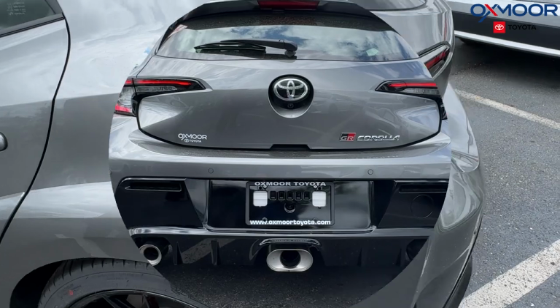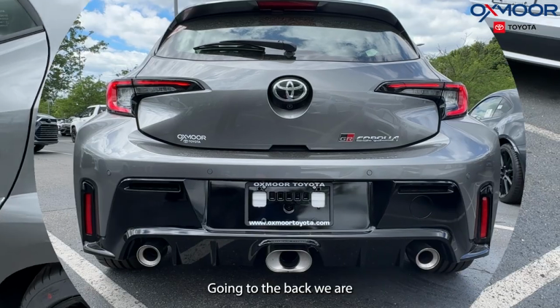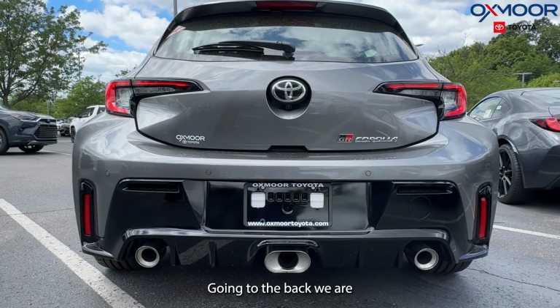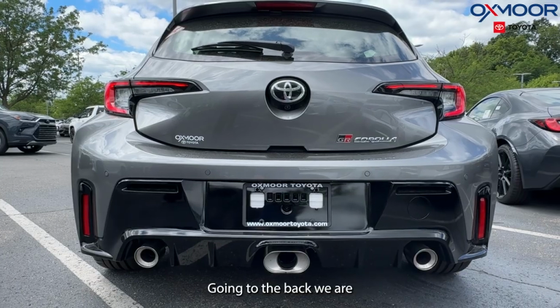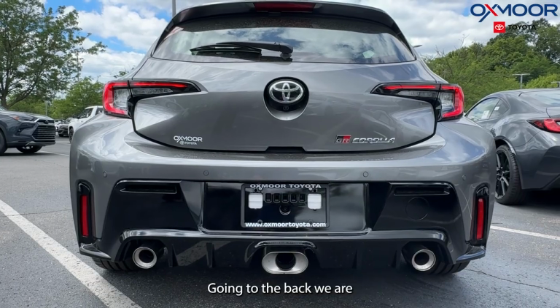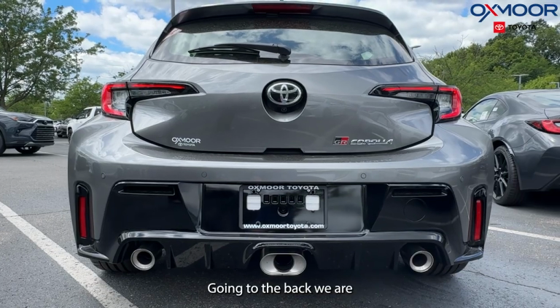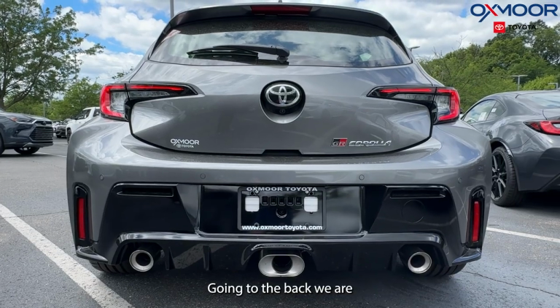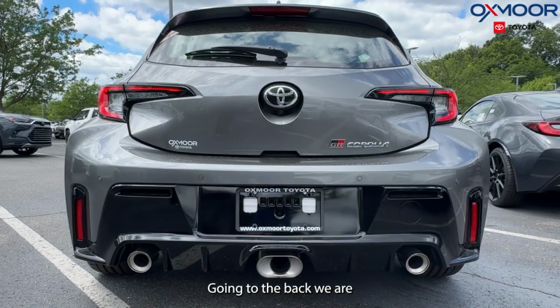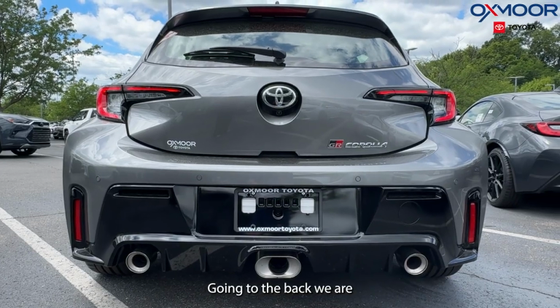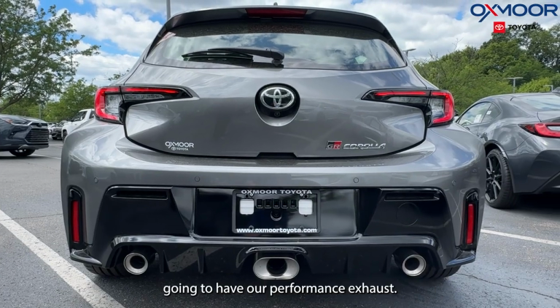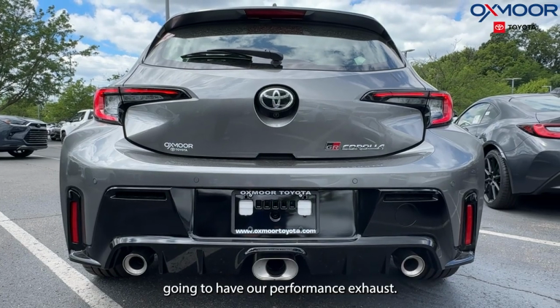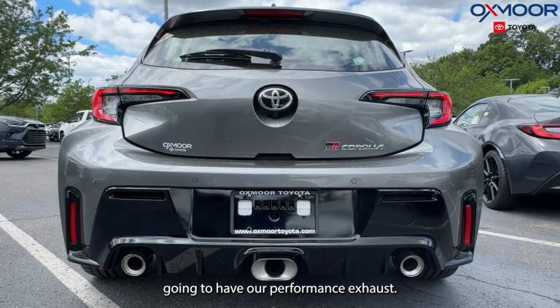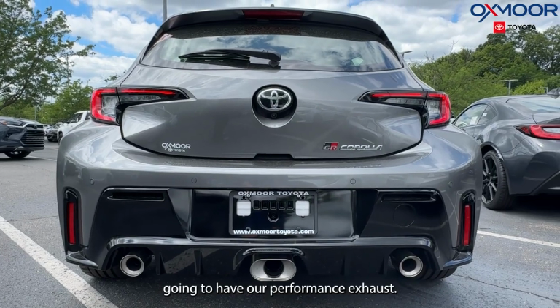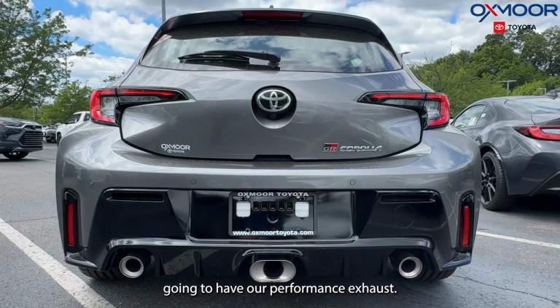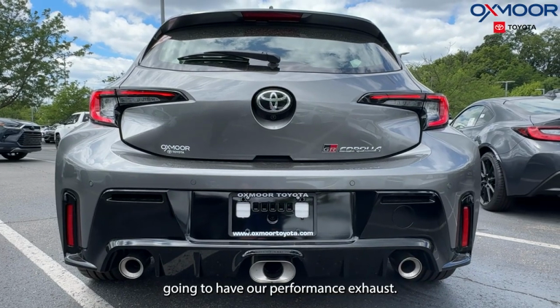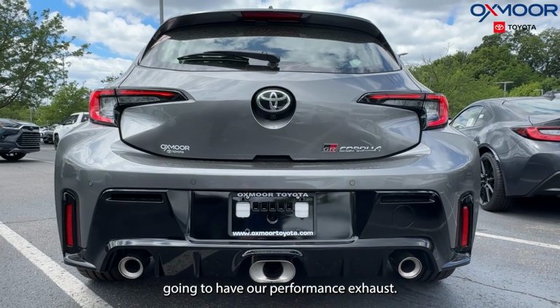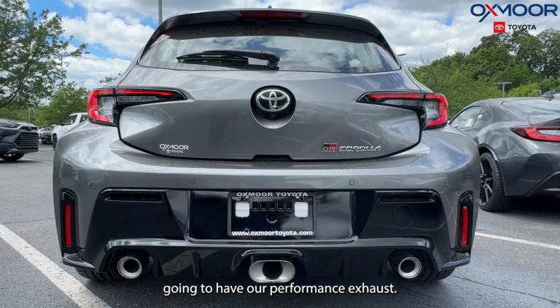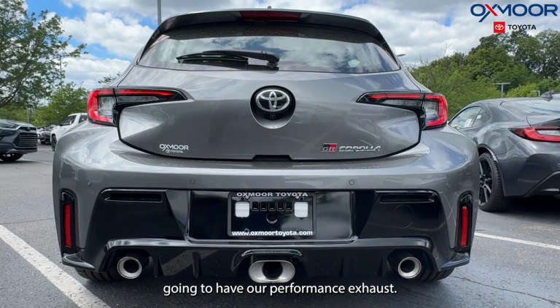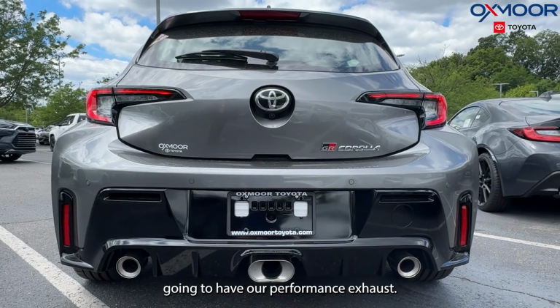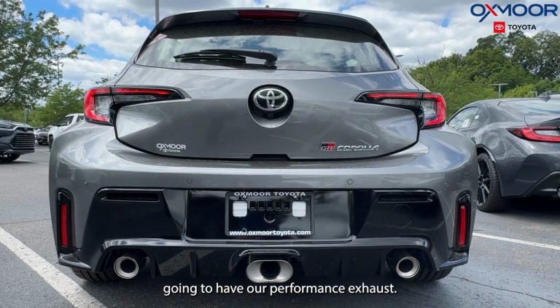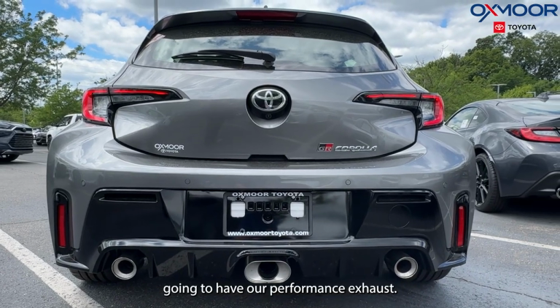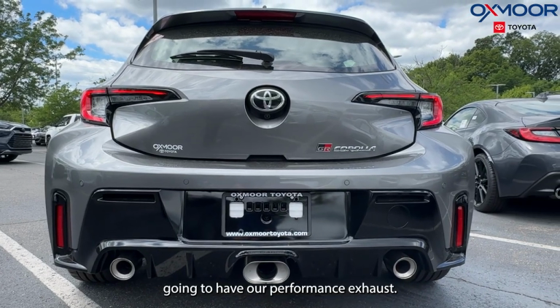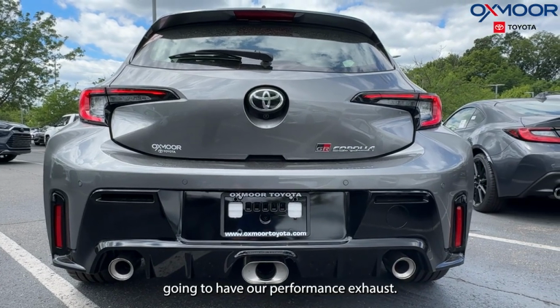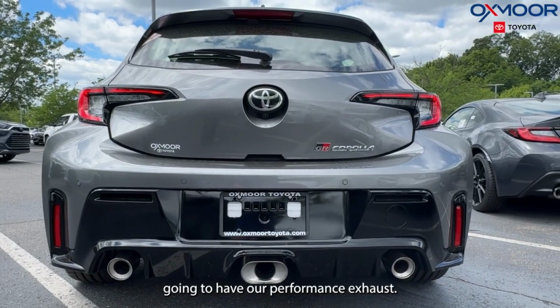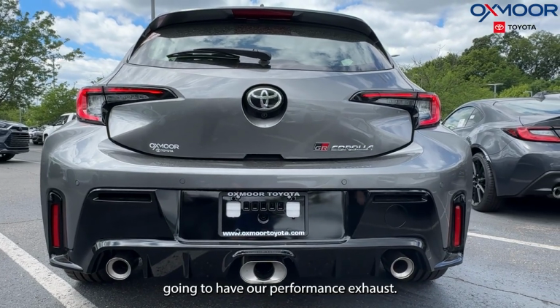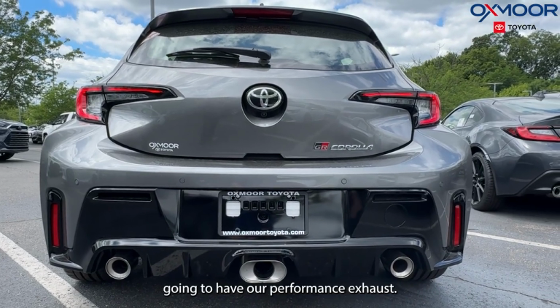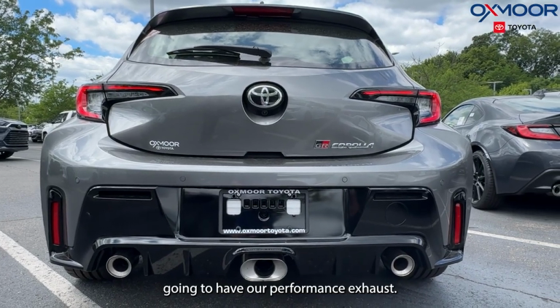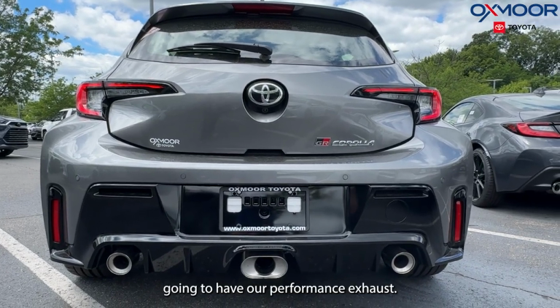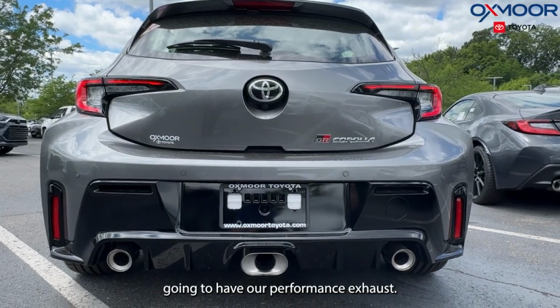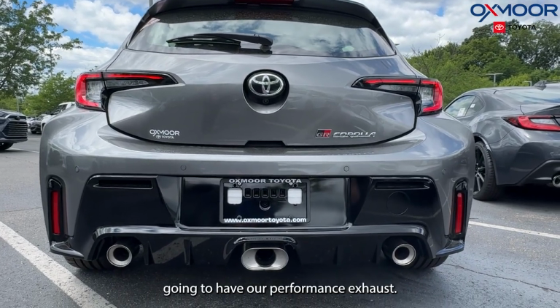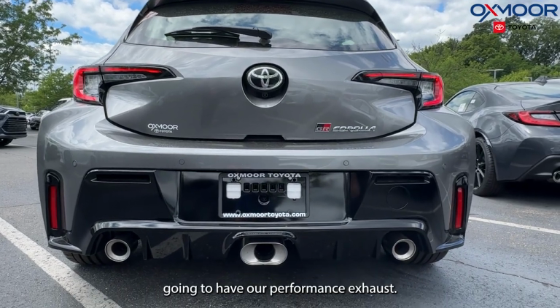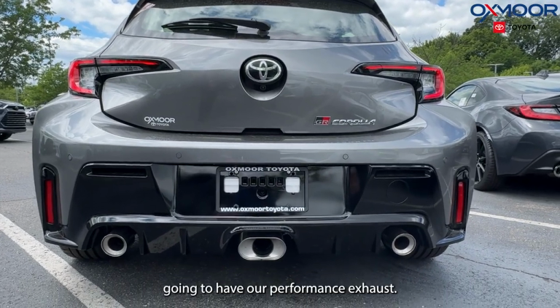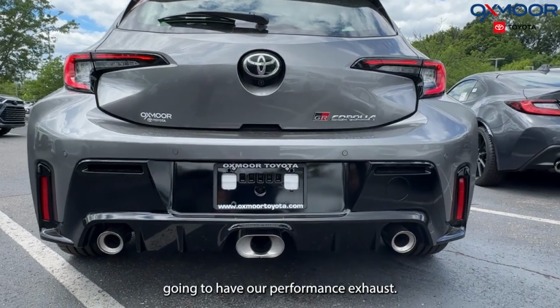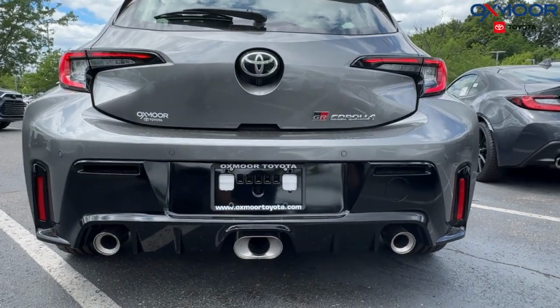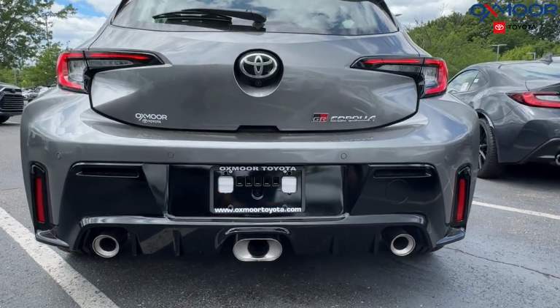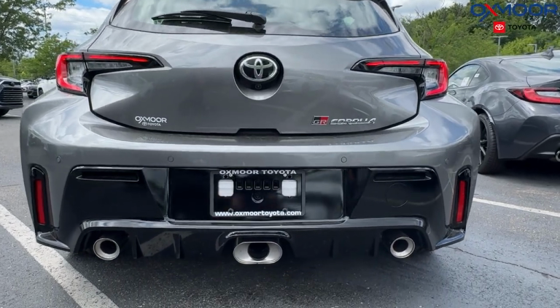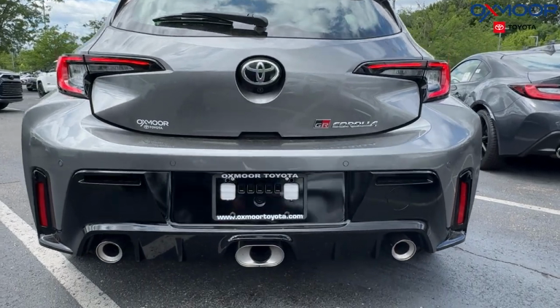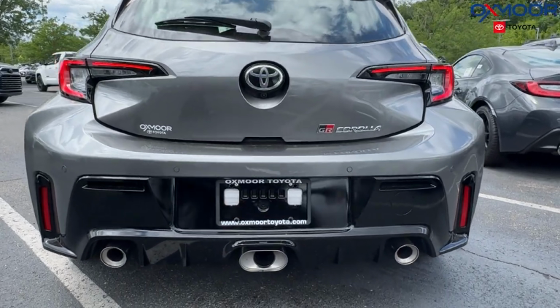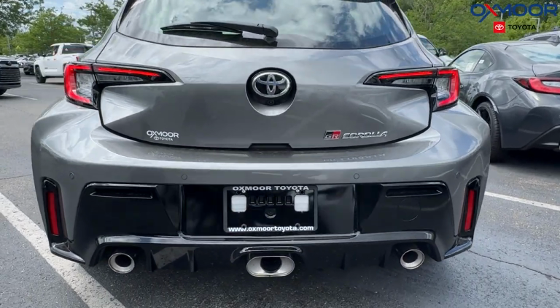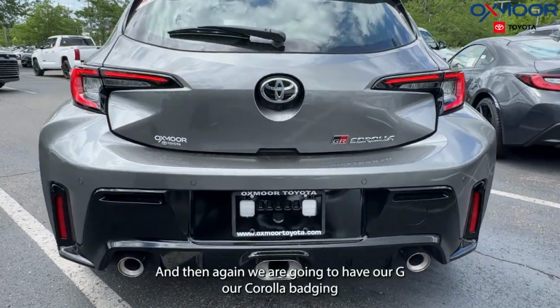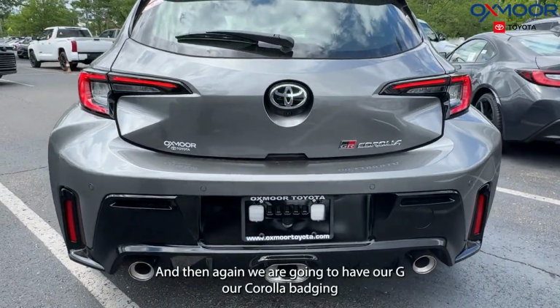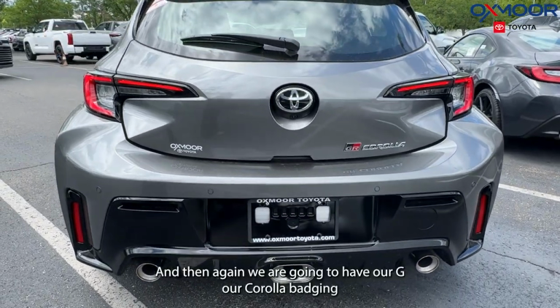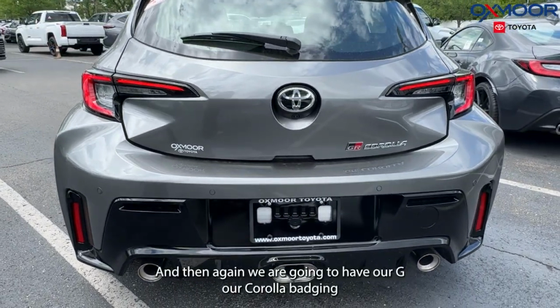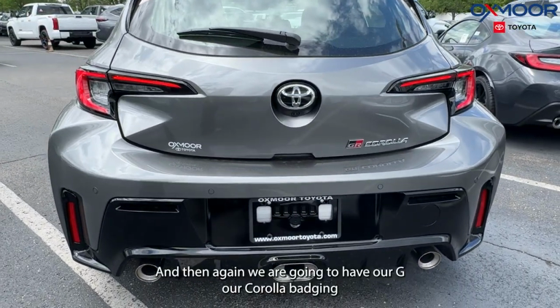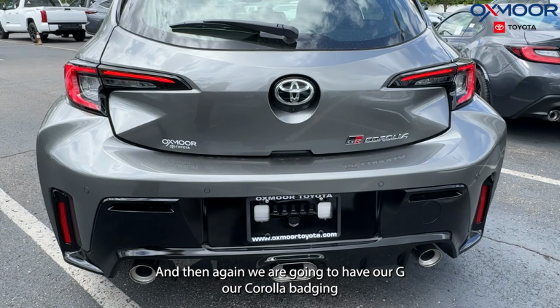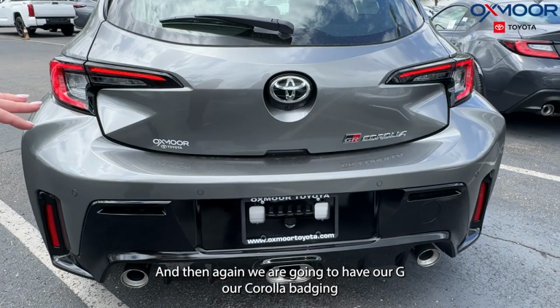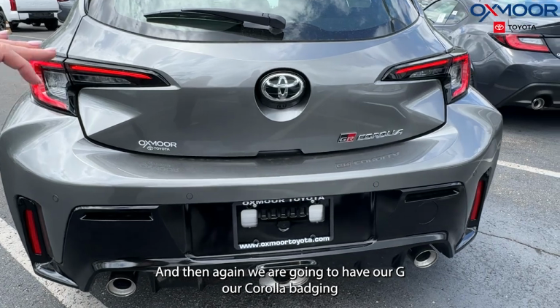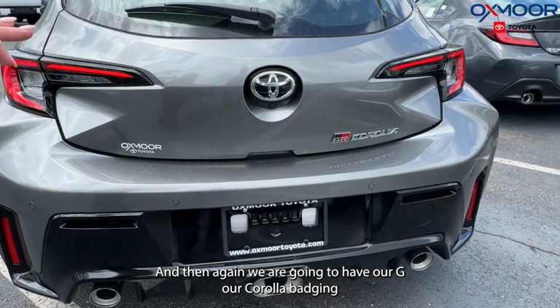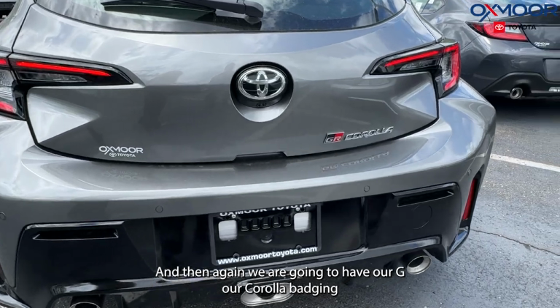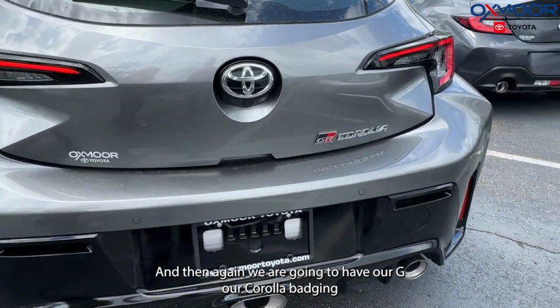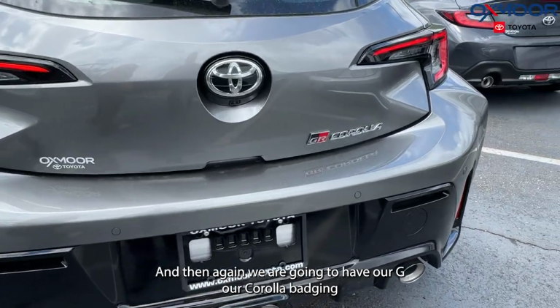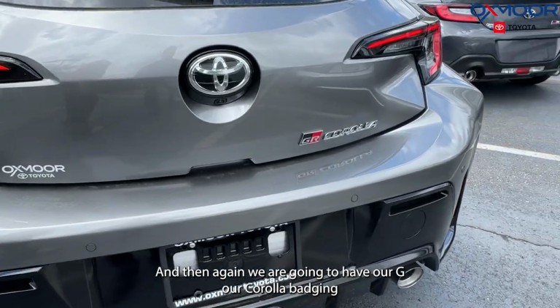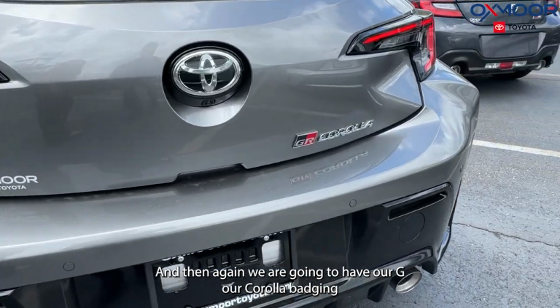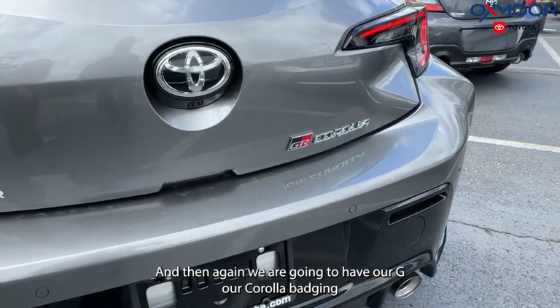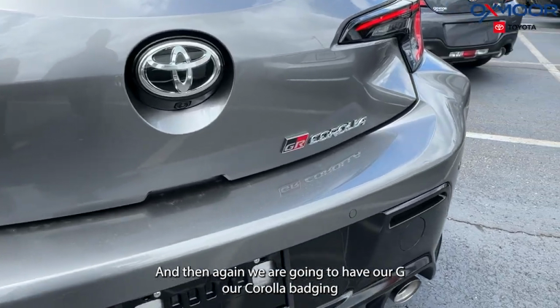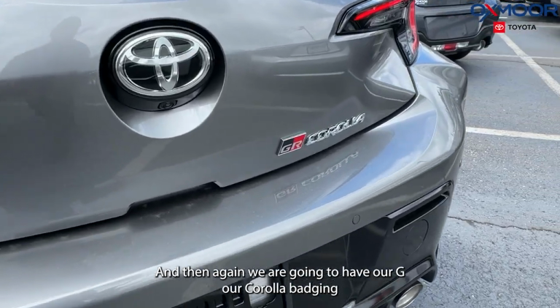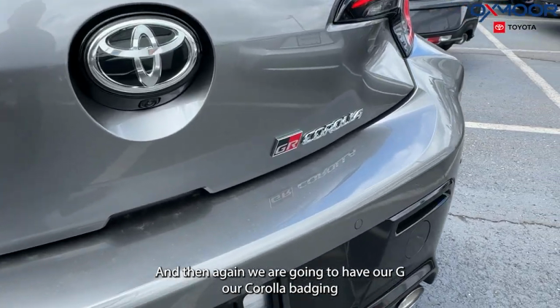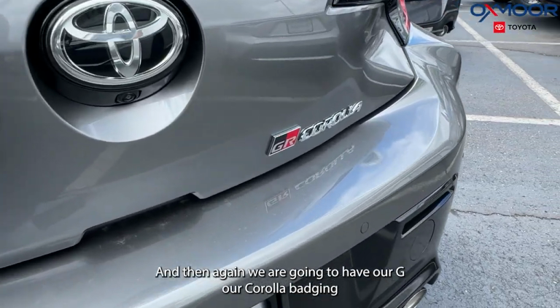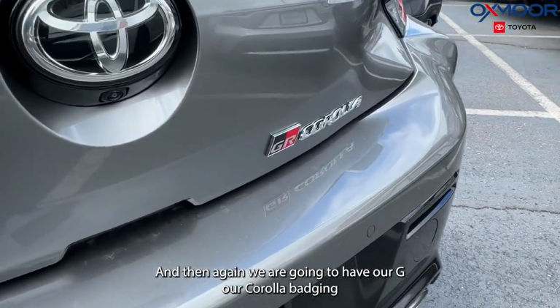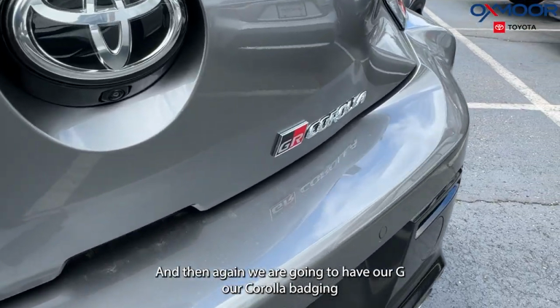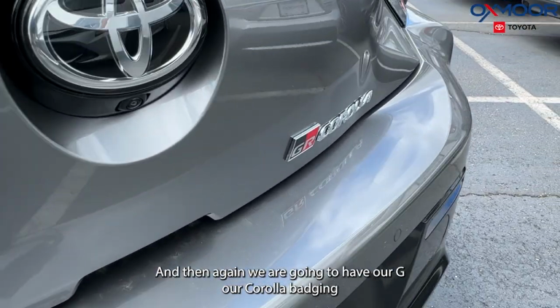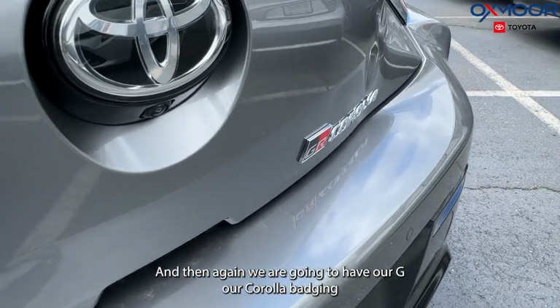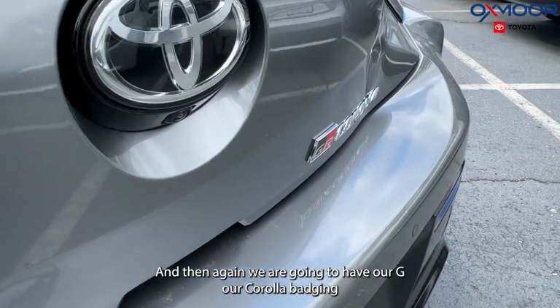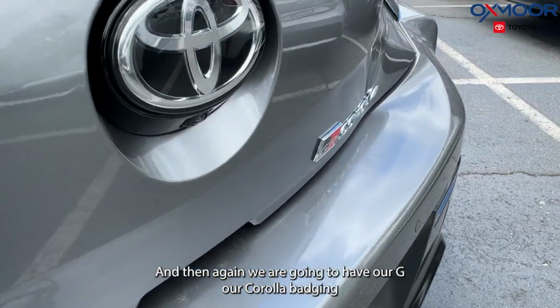Going to the back, we are going to have our performance exhaust, and we are going to have our GR Corolla badging.